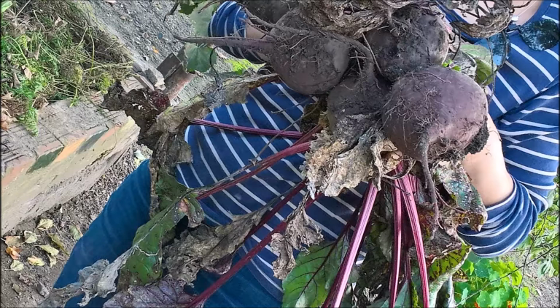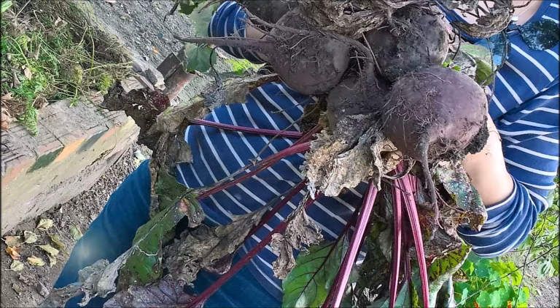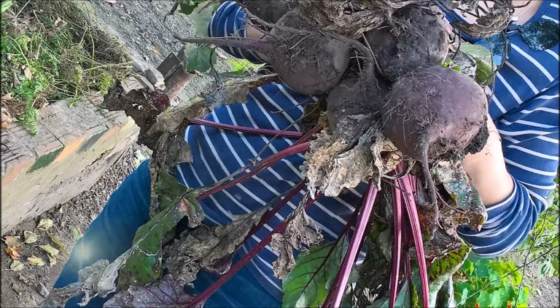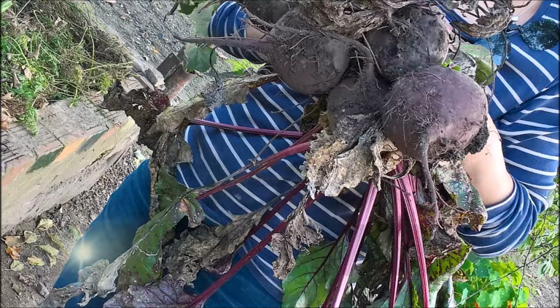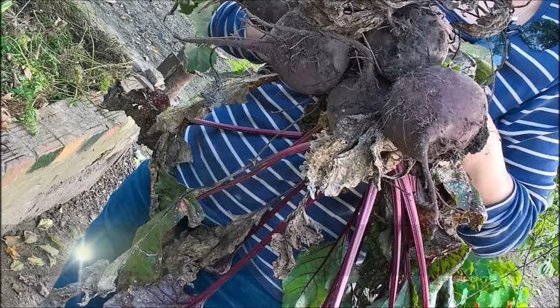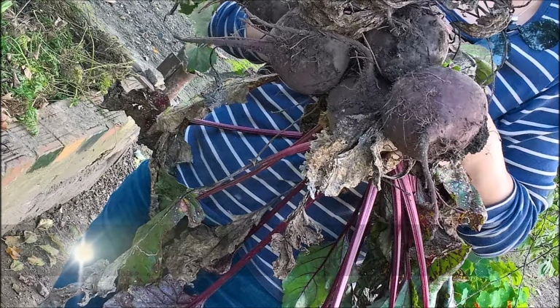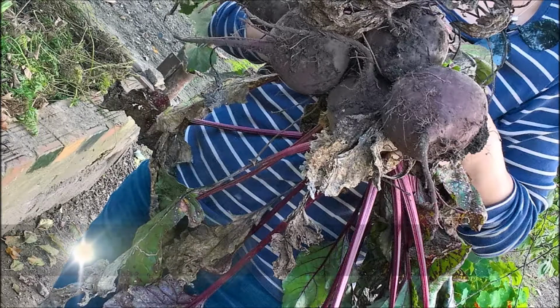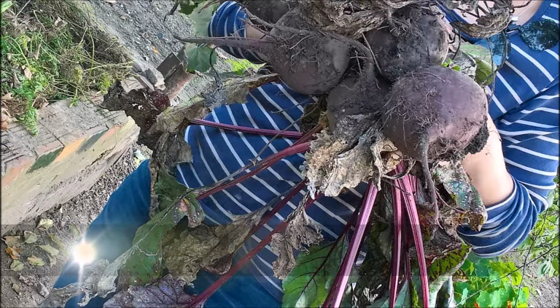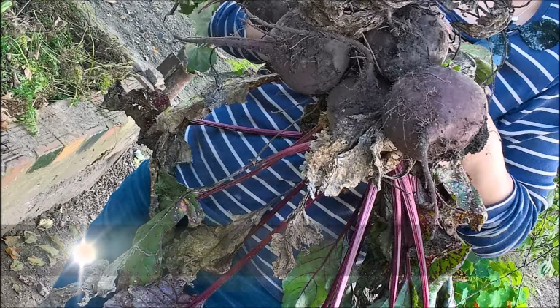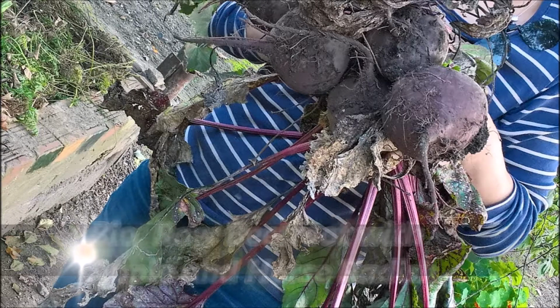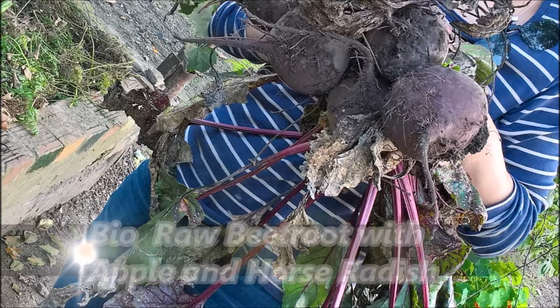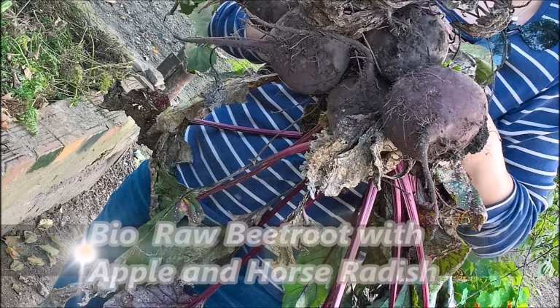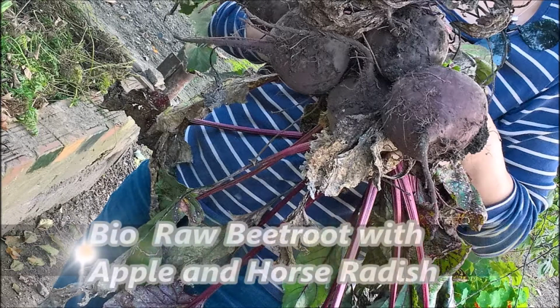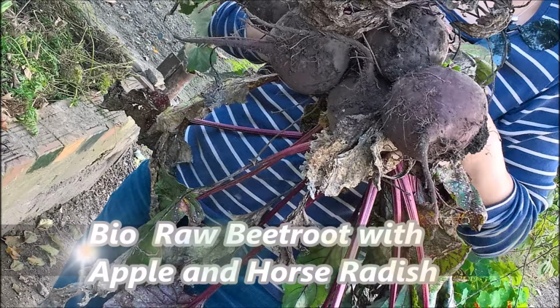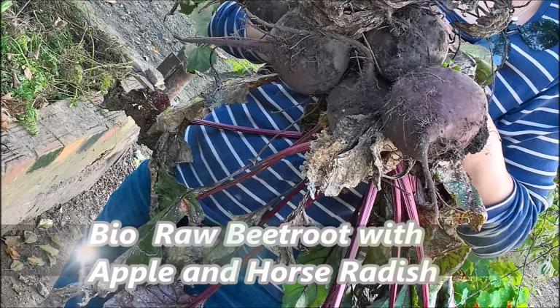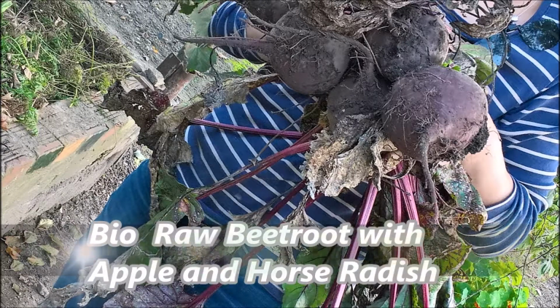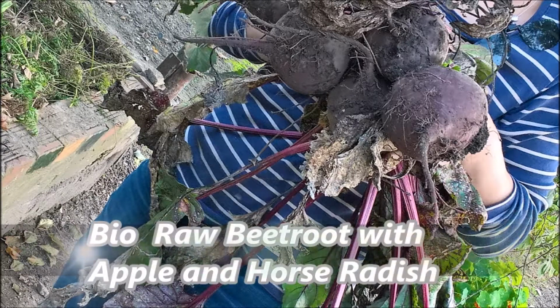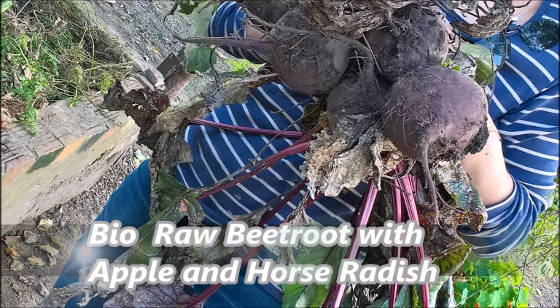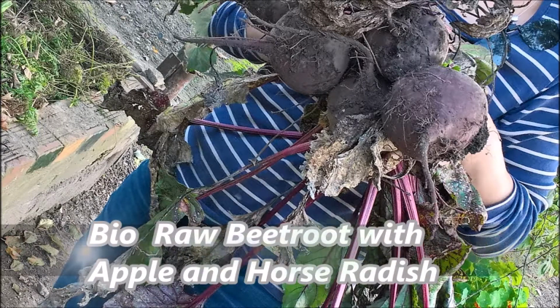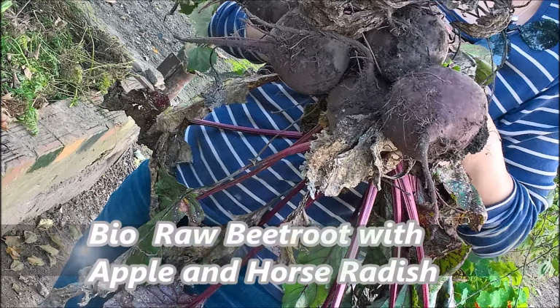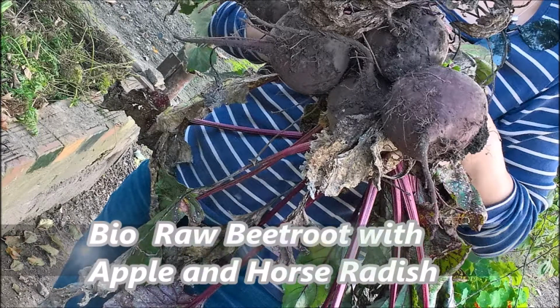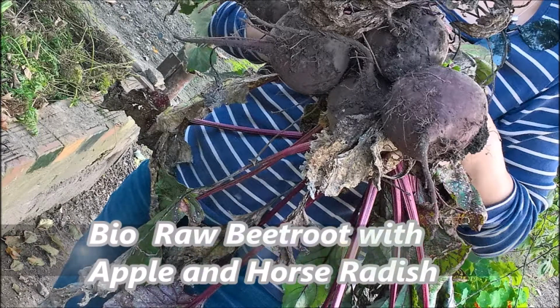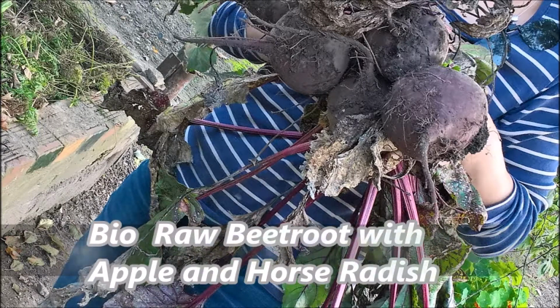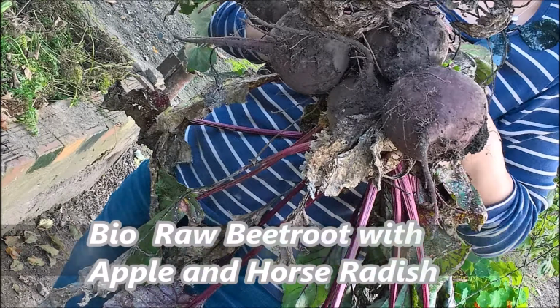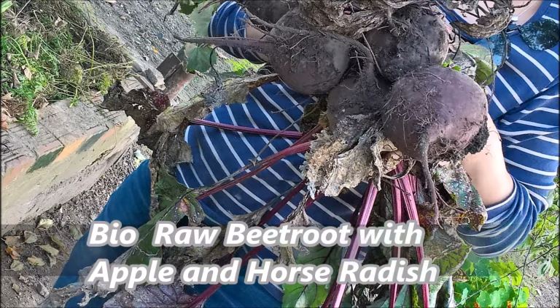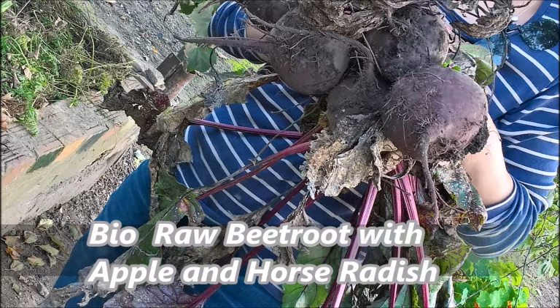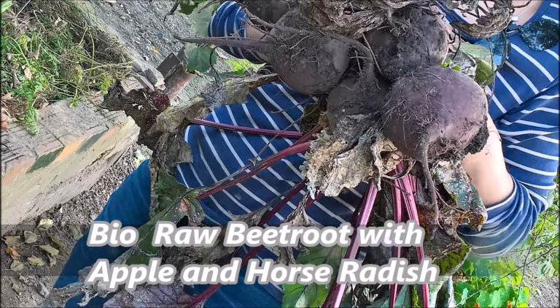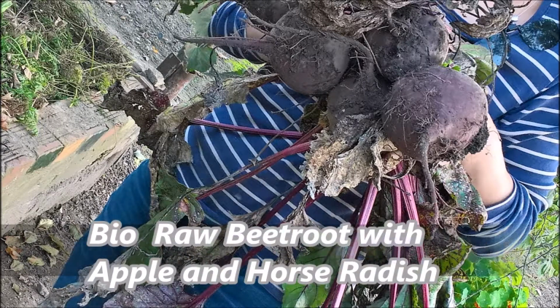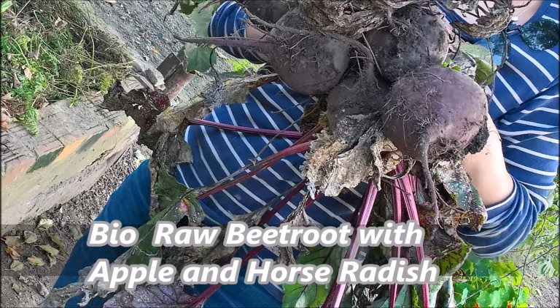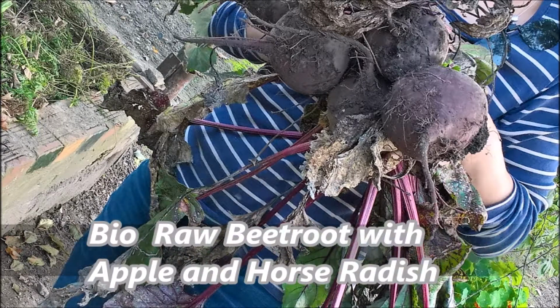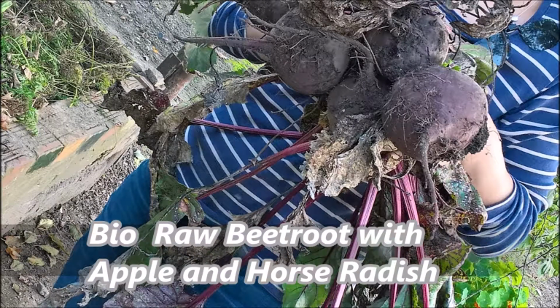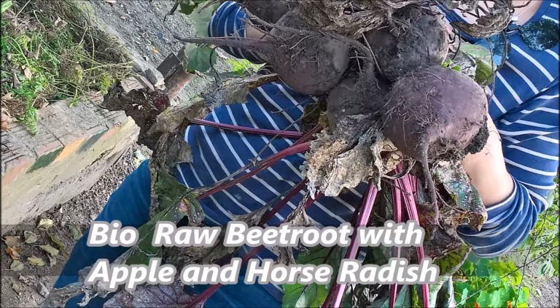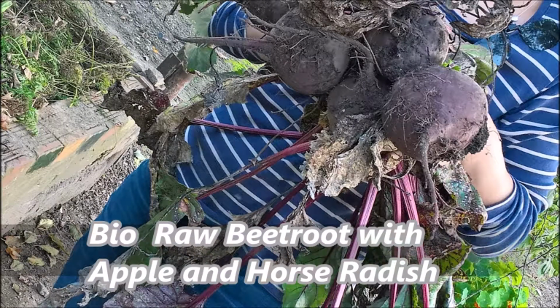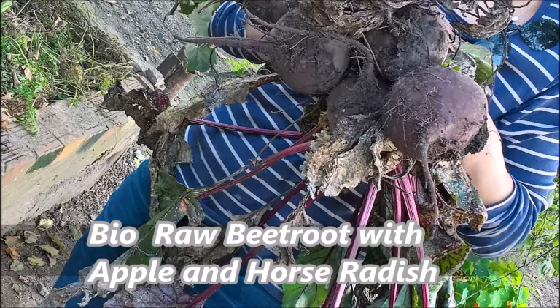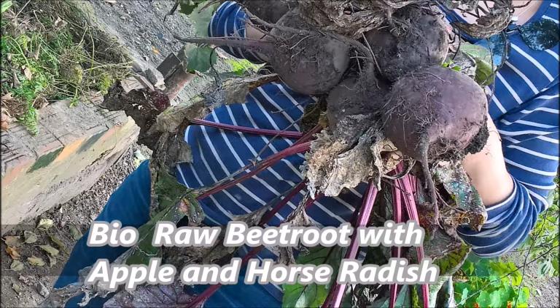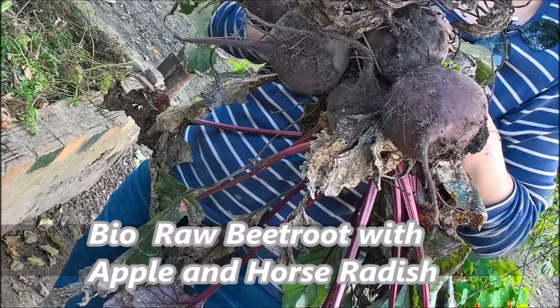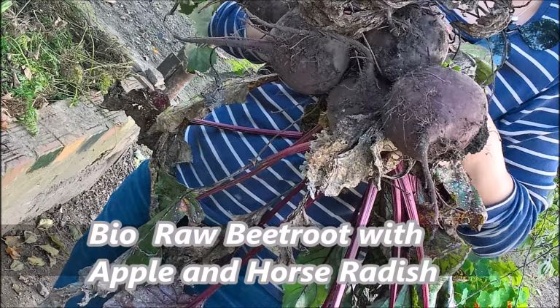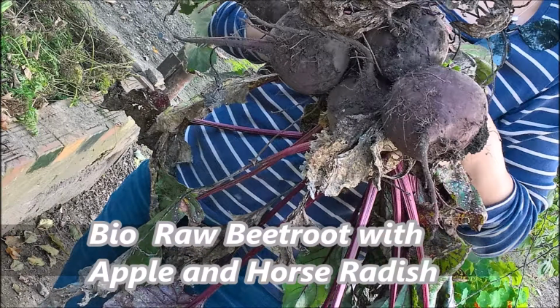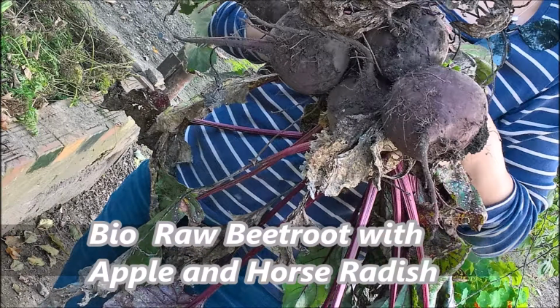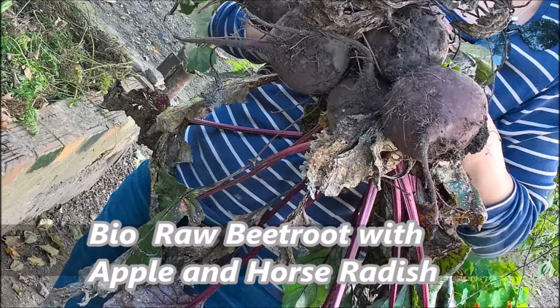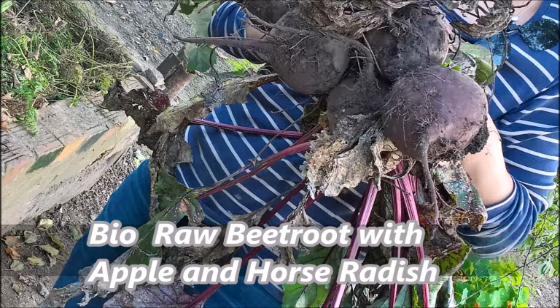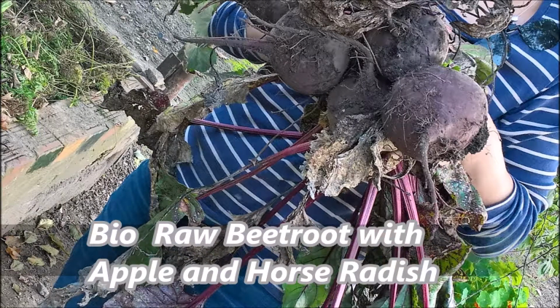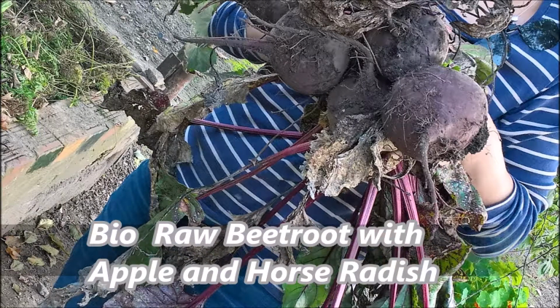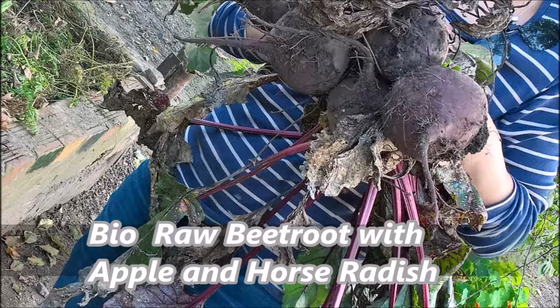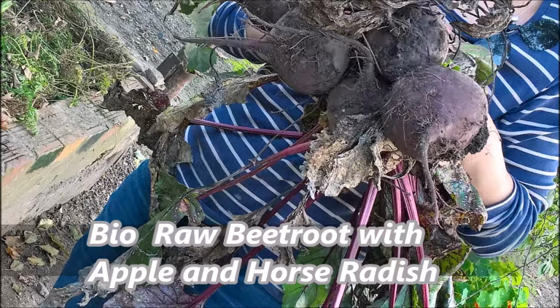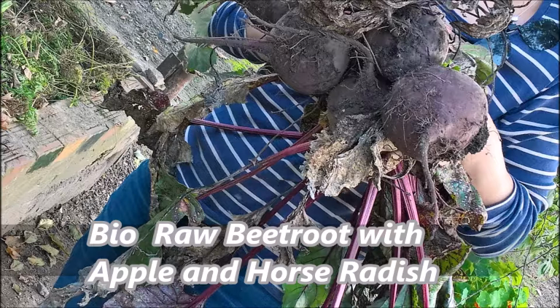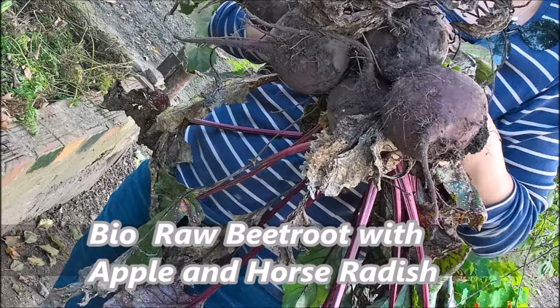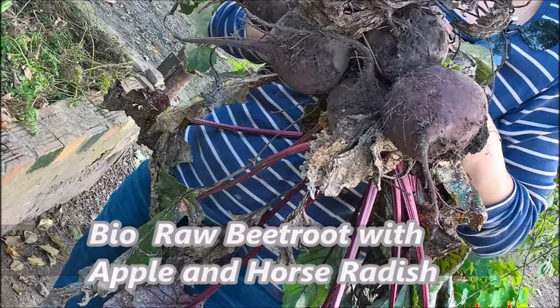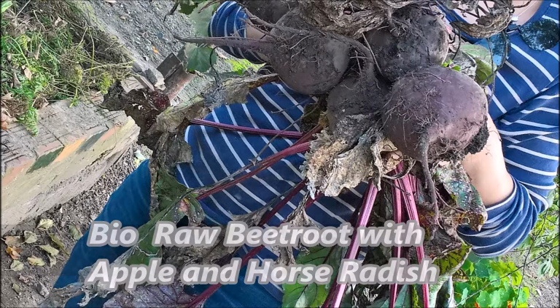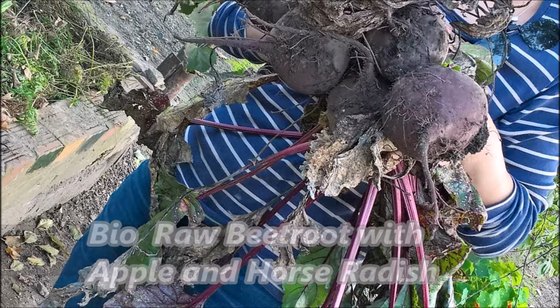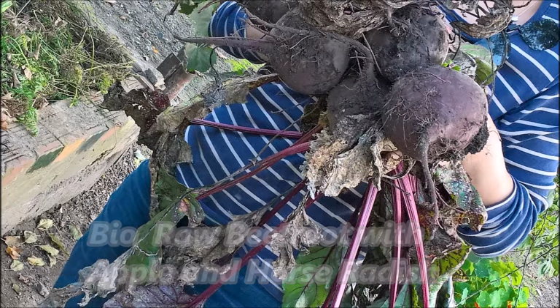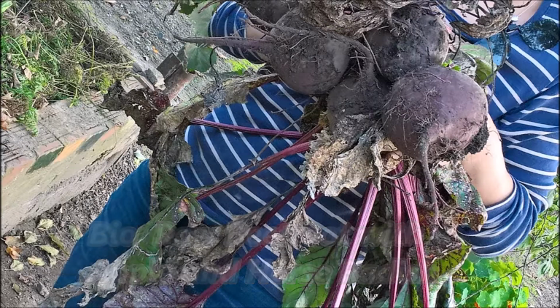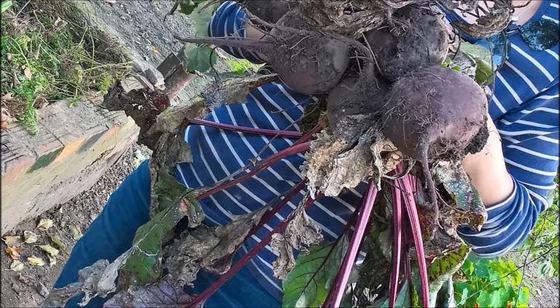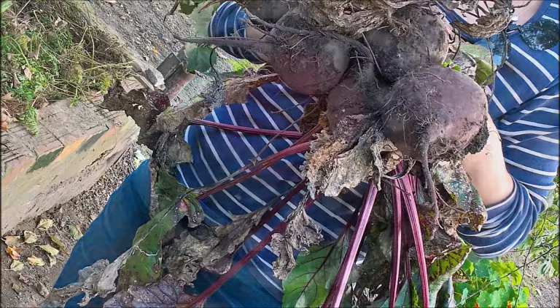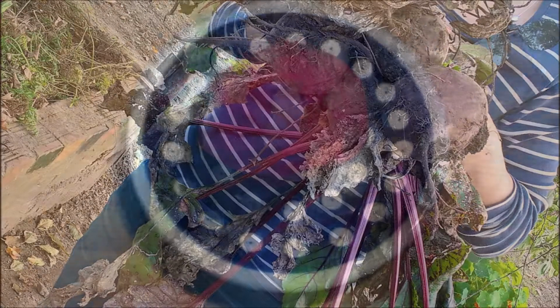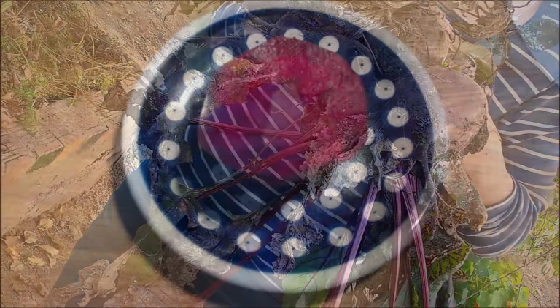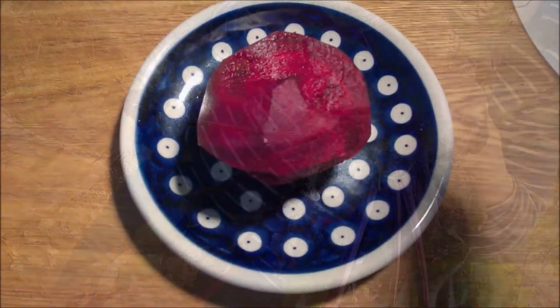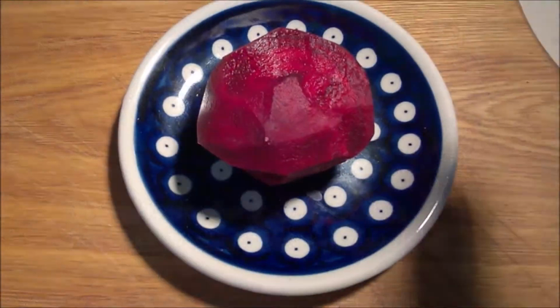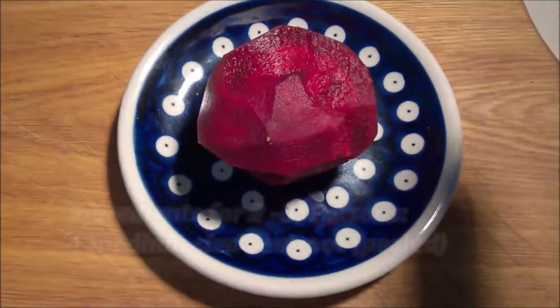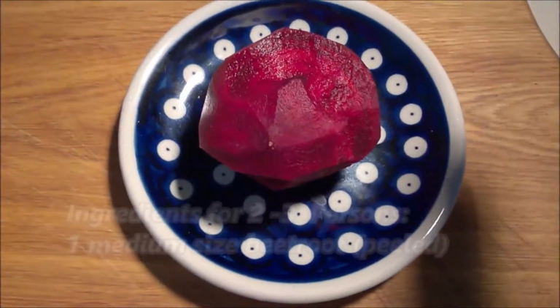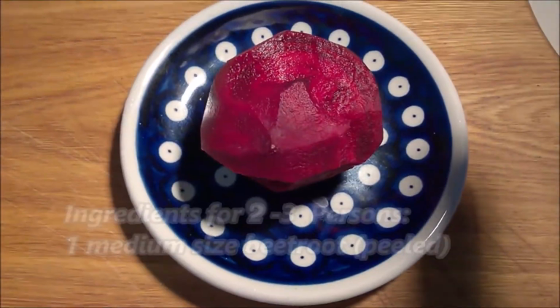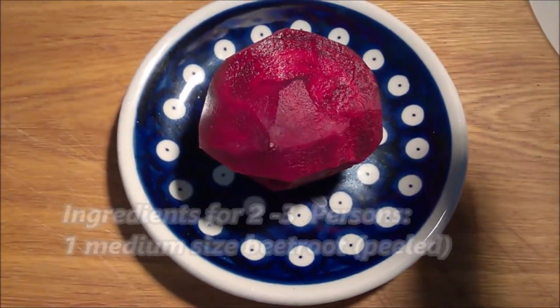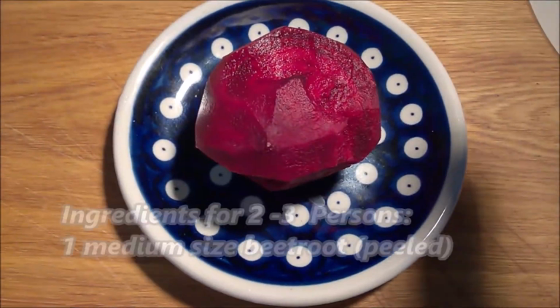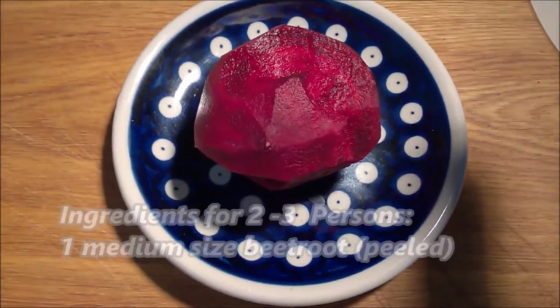Hi viewers! I'd love to show you raw beetroot with apple and horseradish. Very healthy.